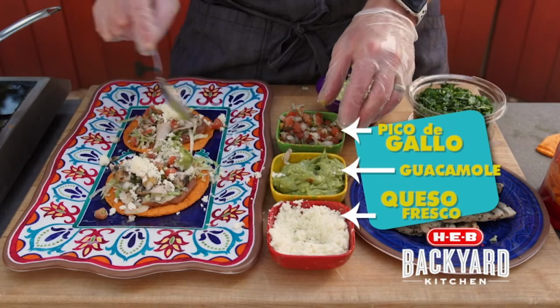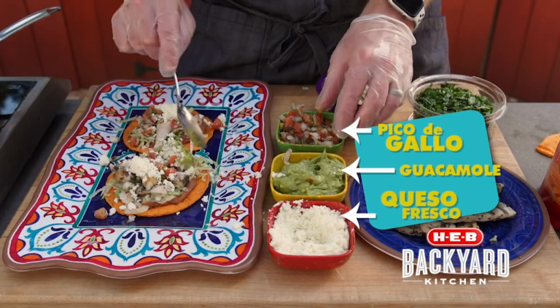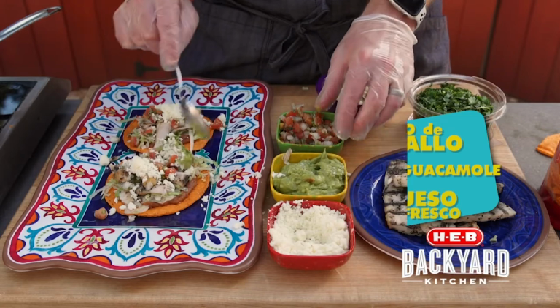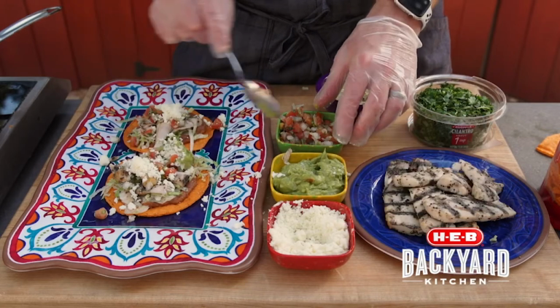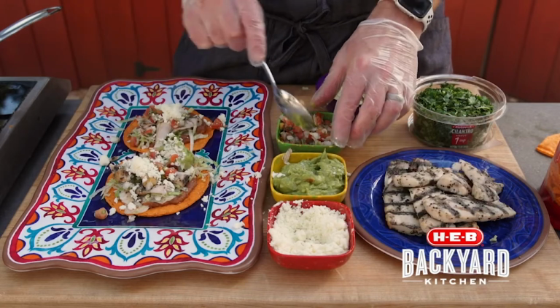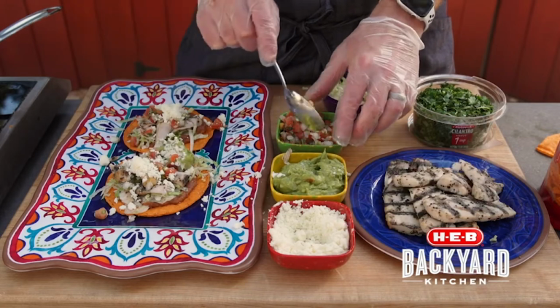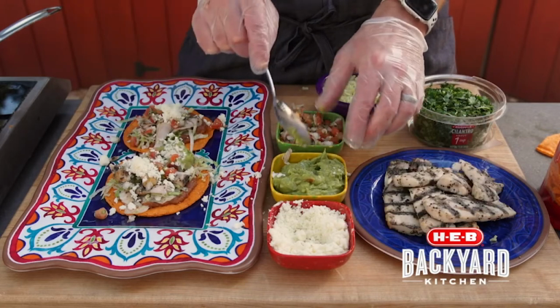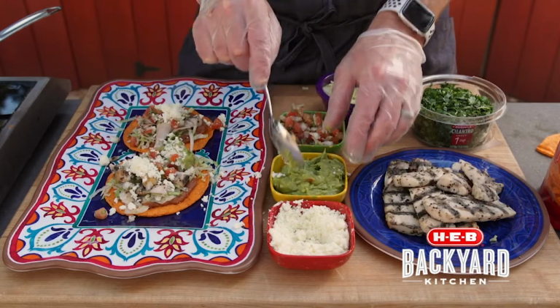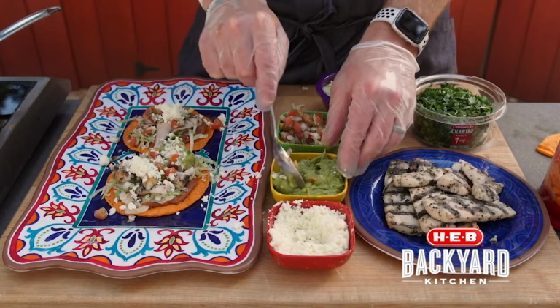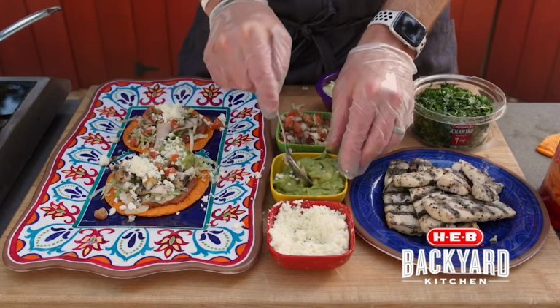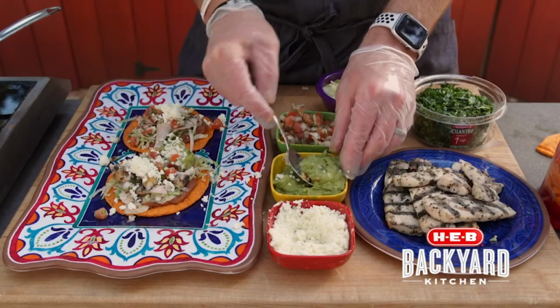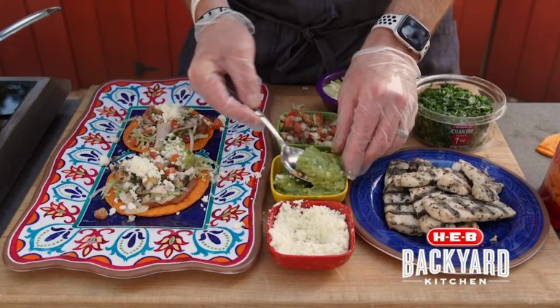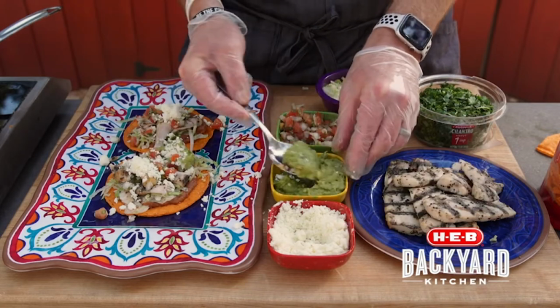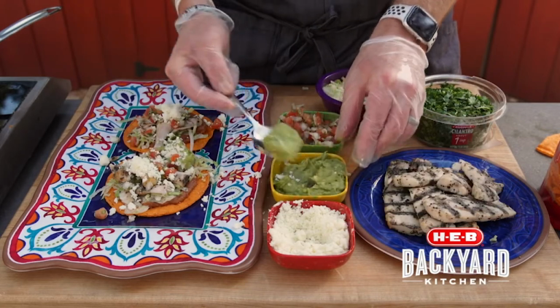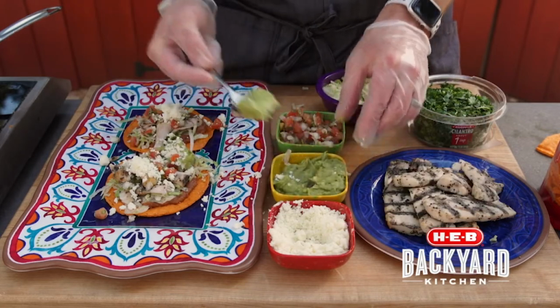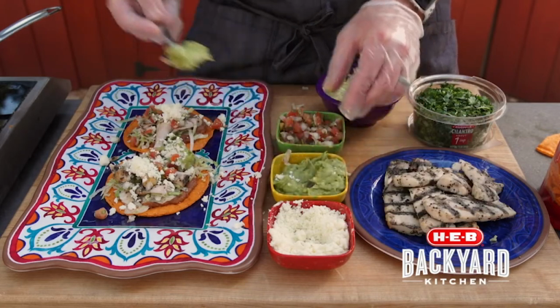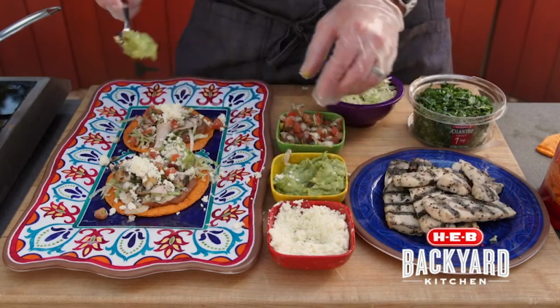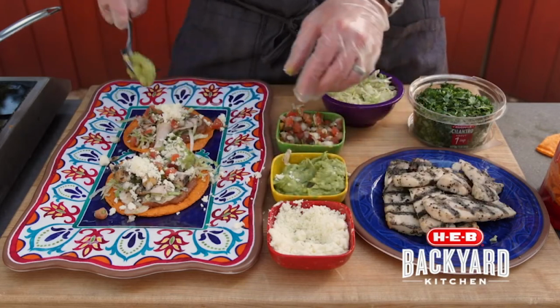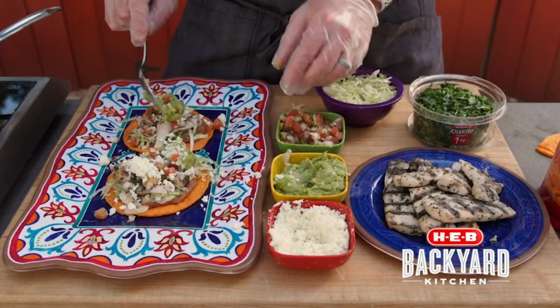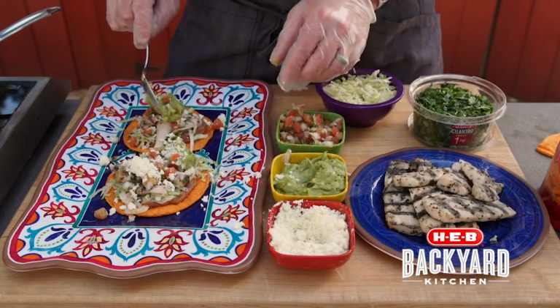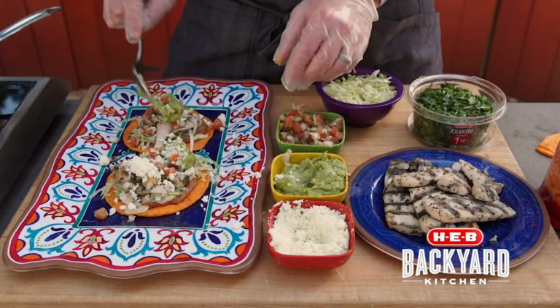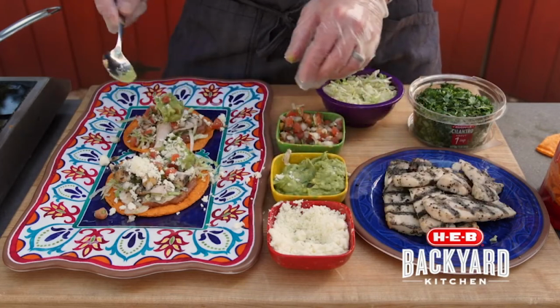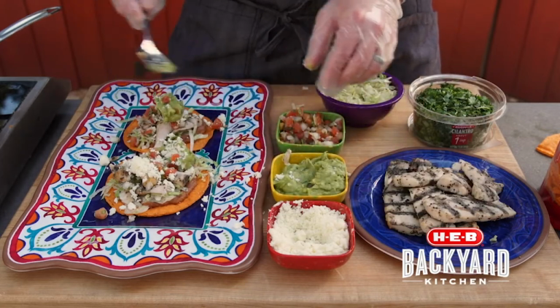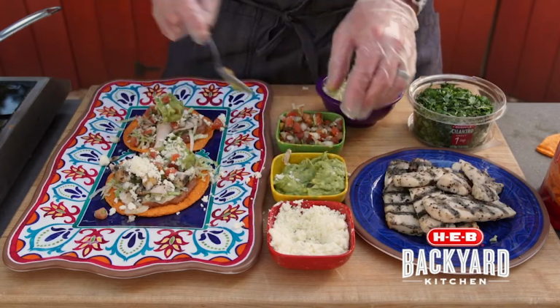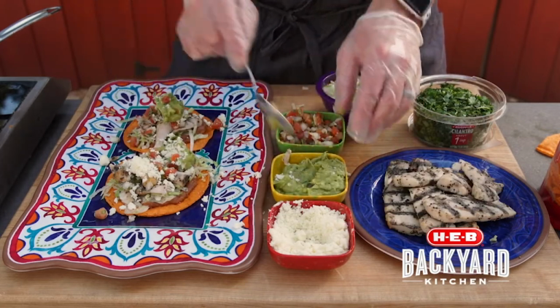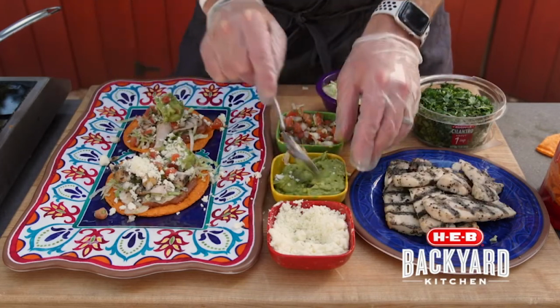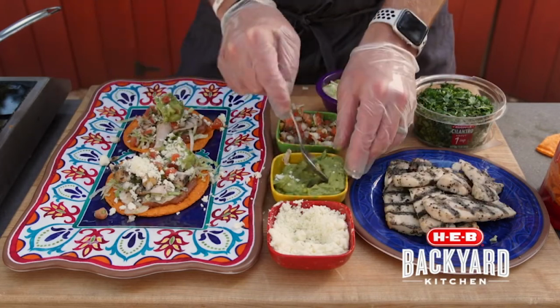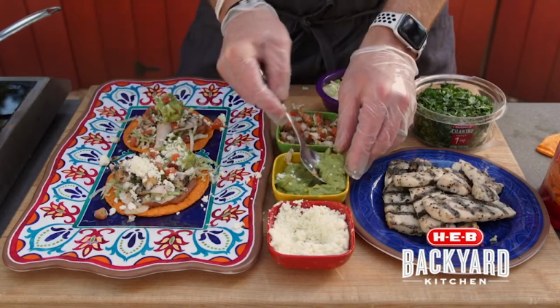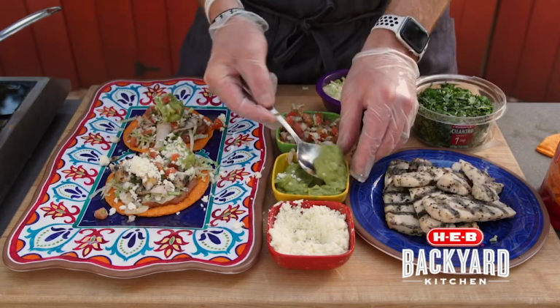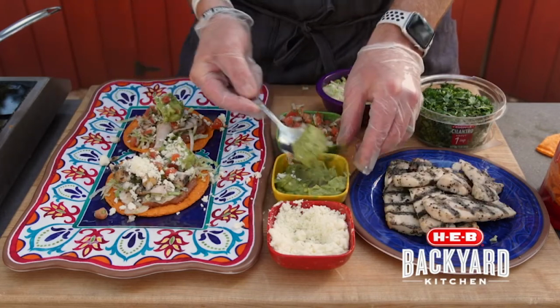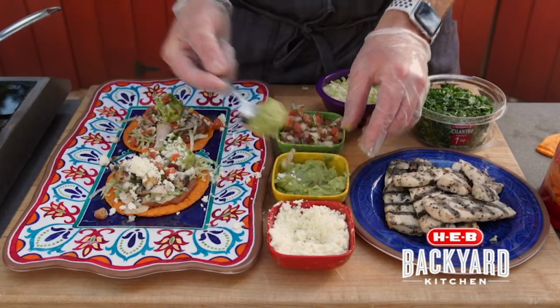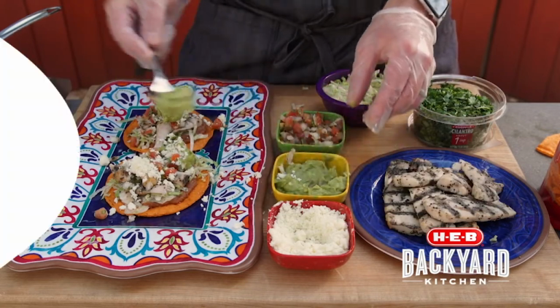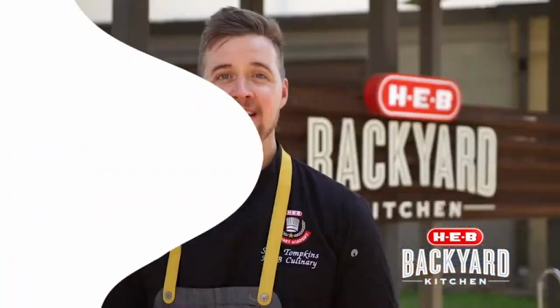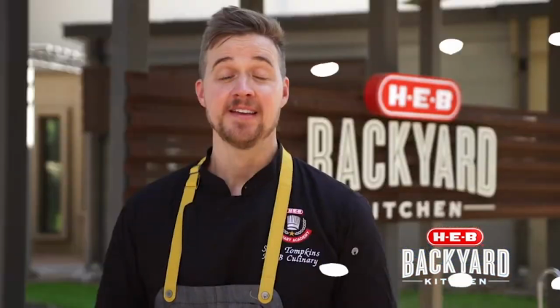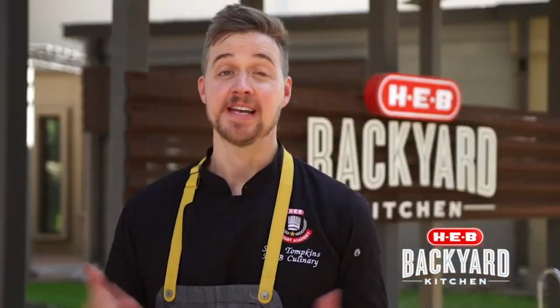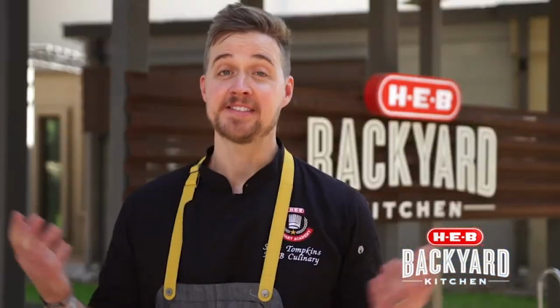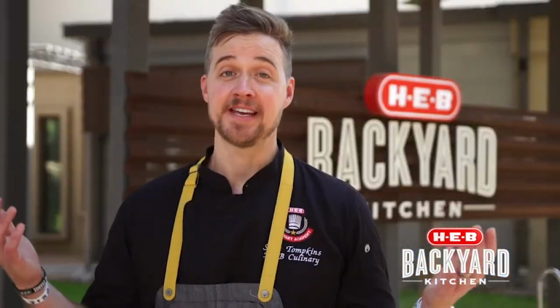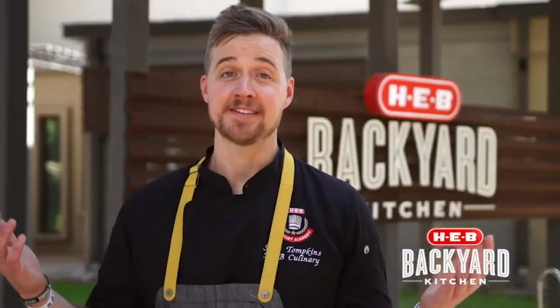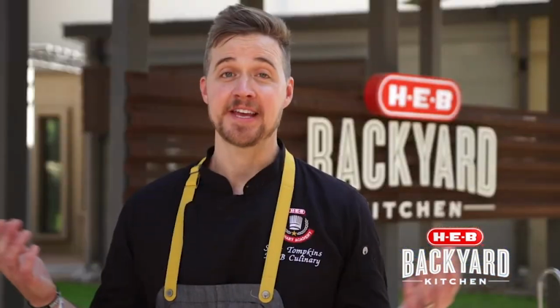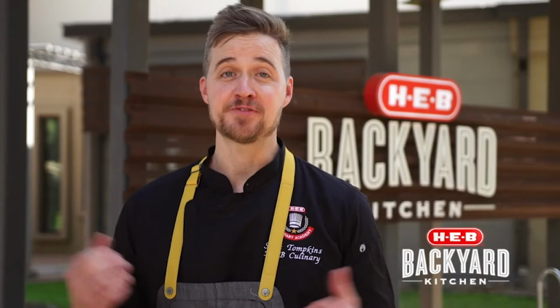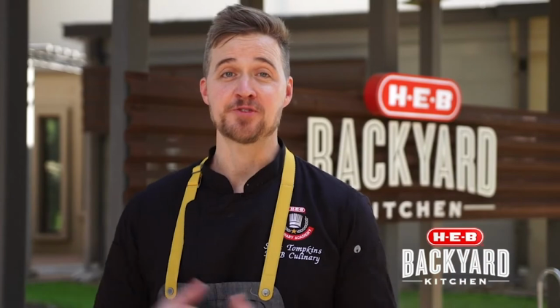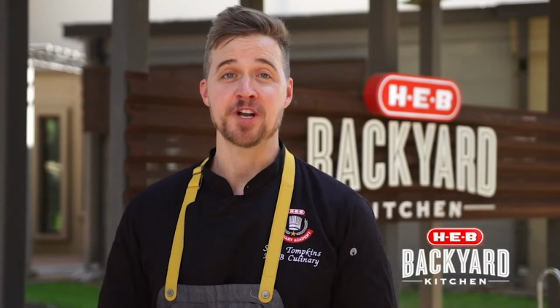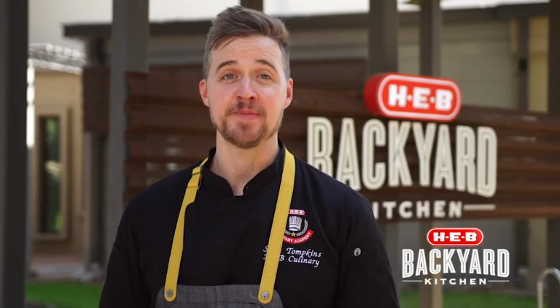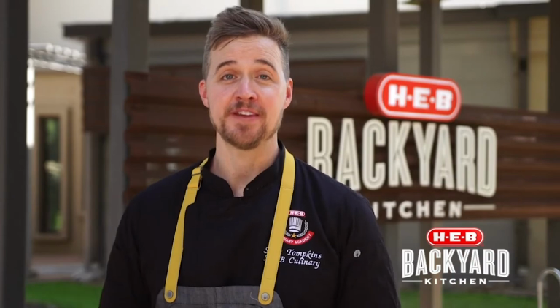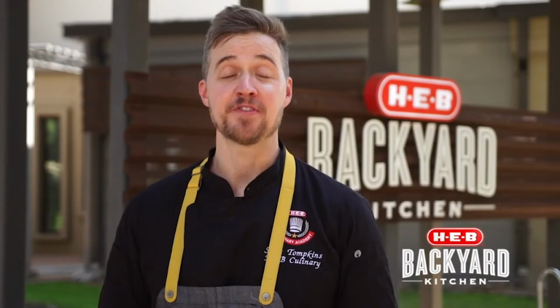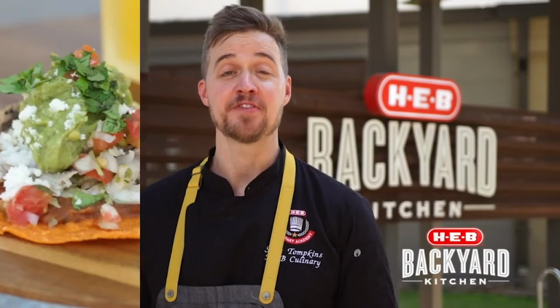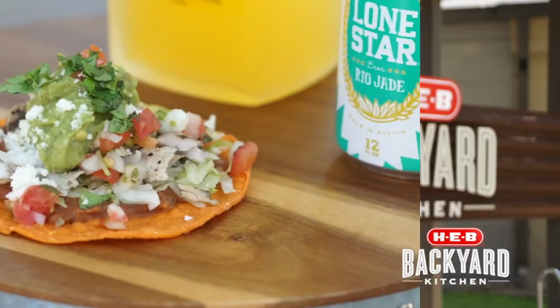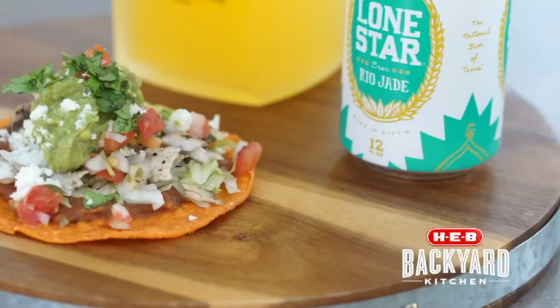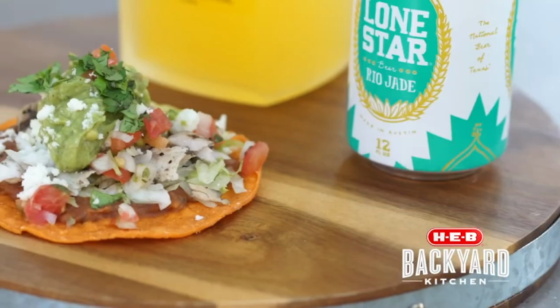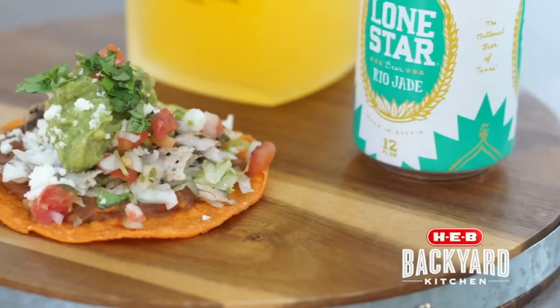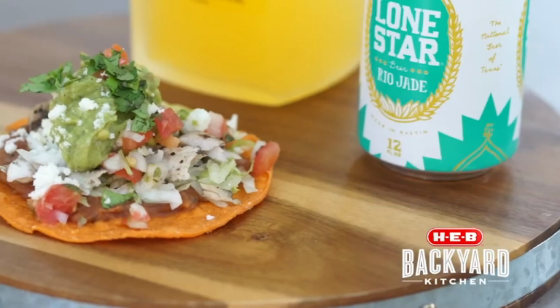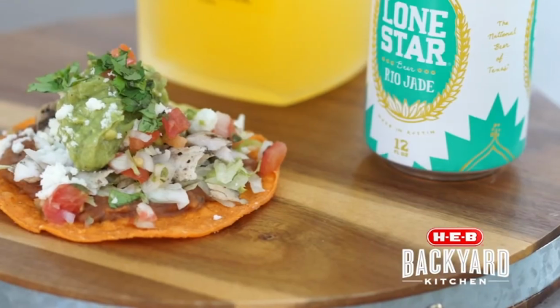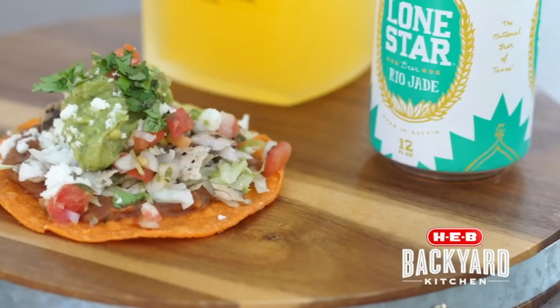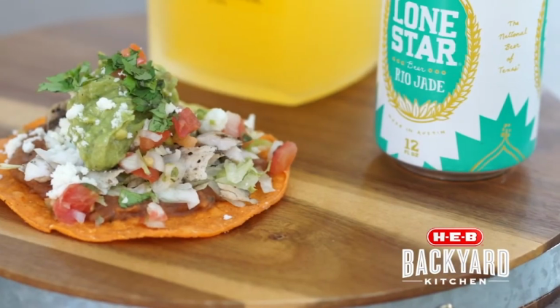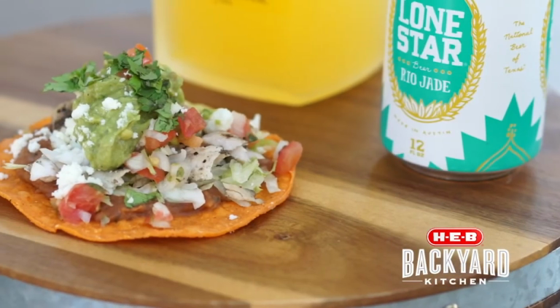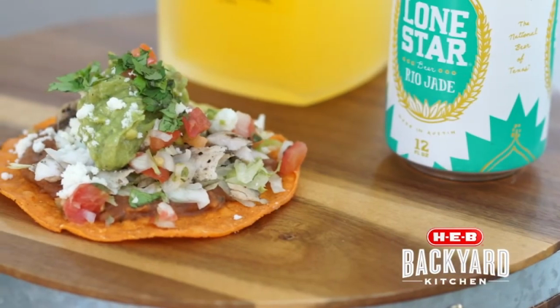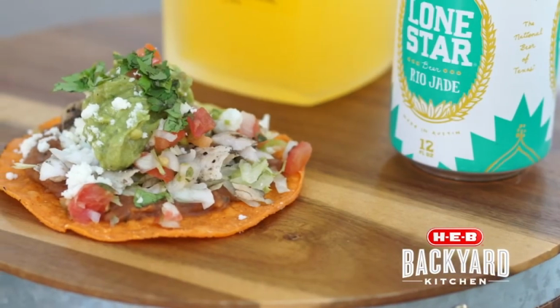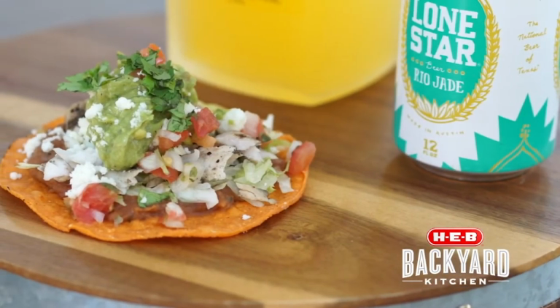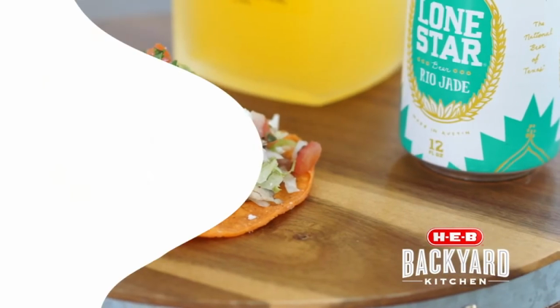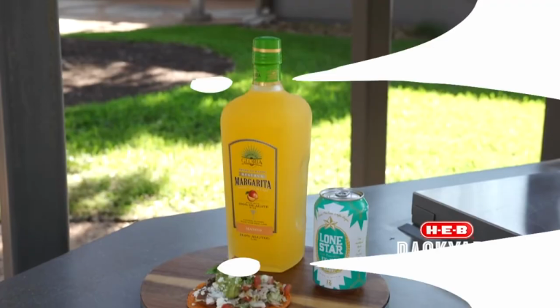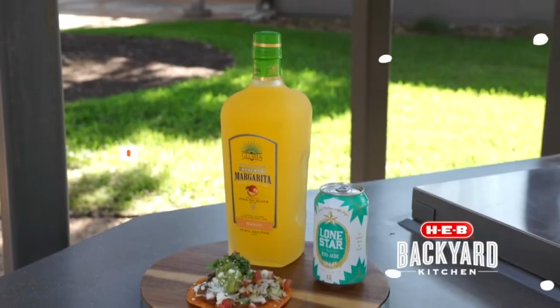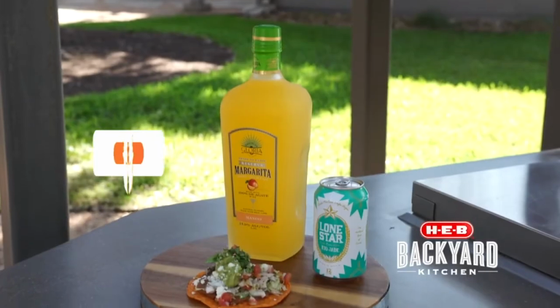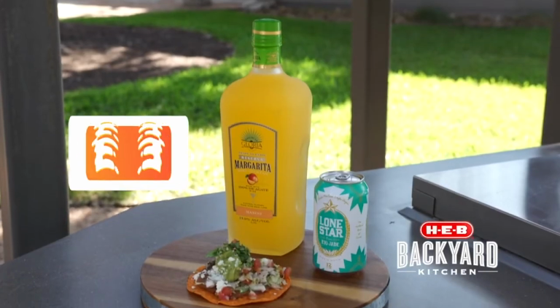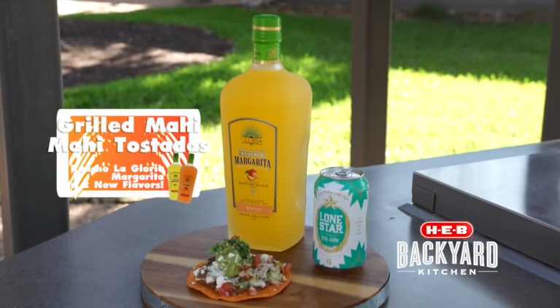And that is it. Super simple, super easy, ready to go. You just keep building and keep eating them. Thanks for joining me for this and other great recipes. Go to H-E-B.com.